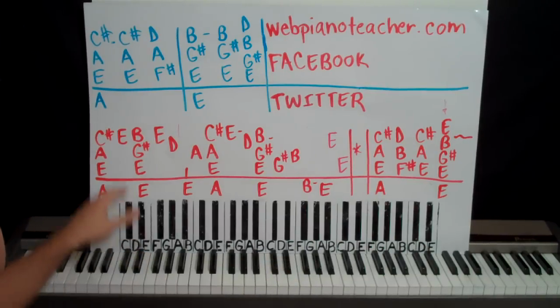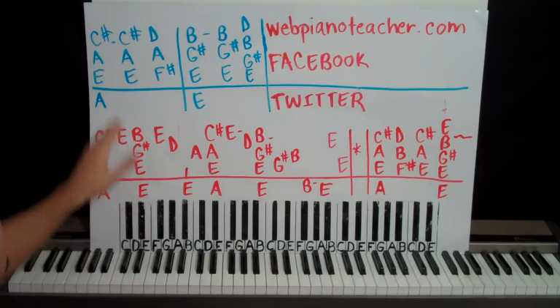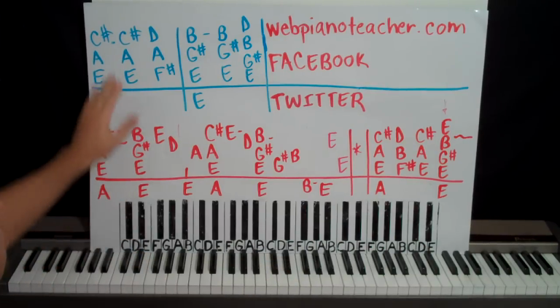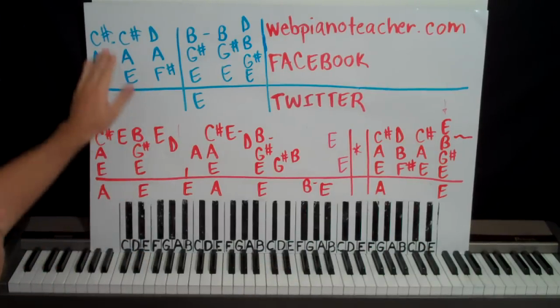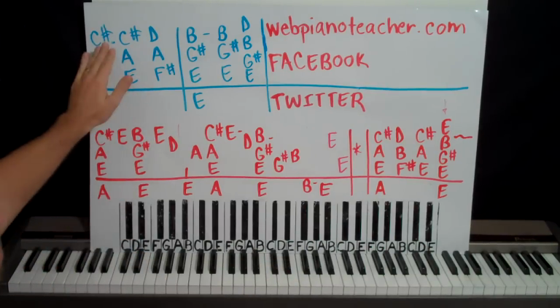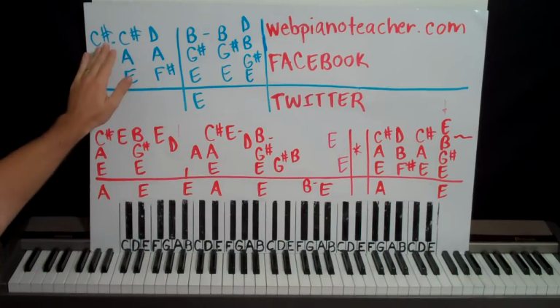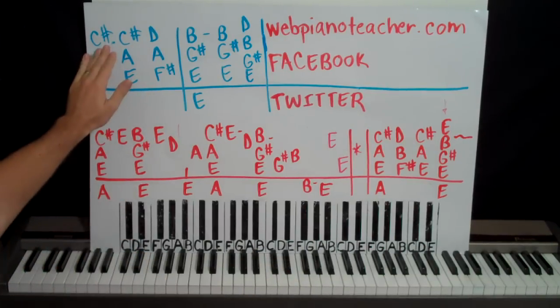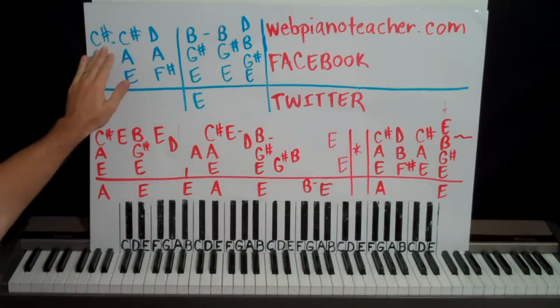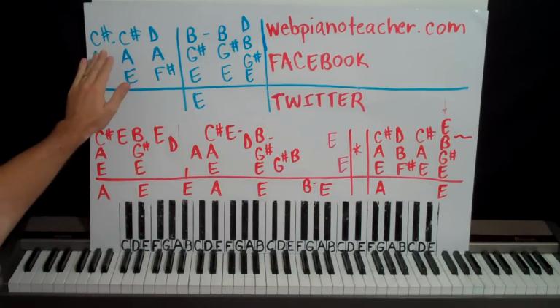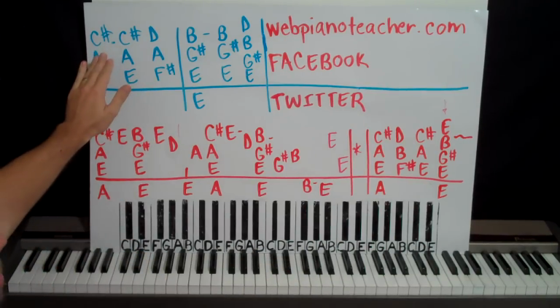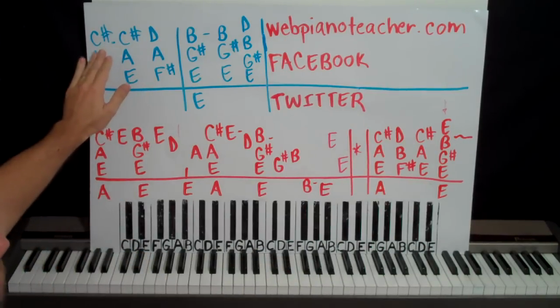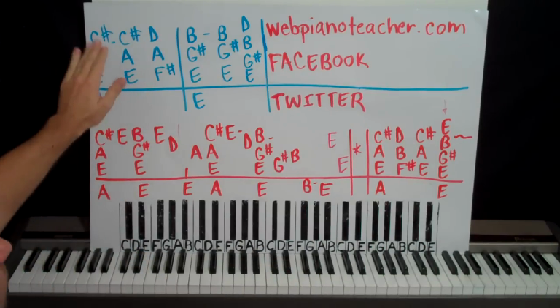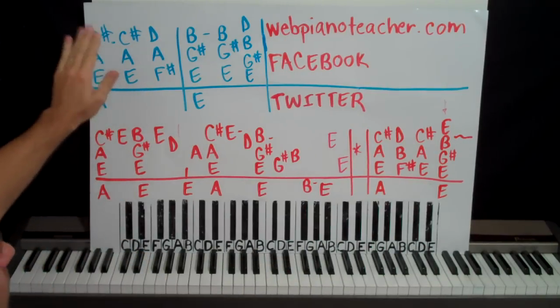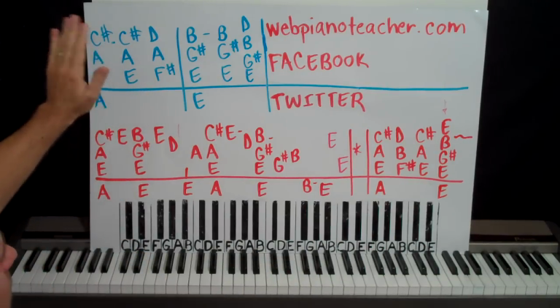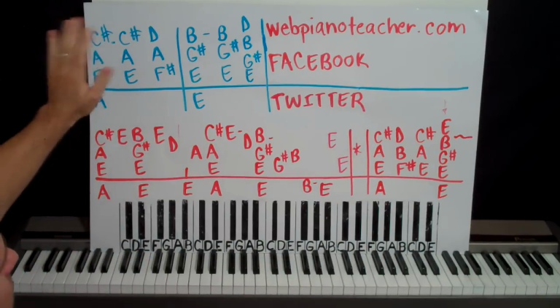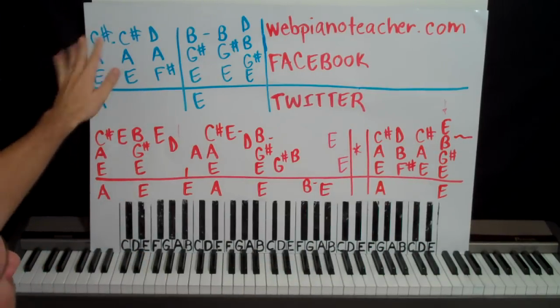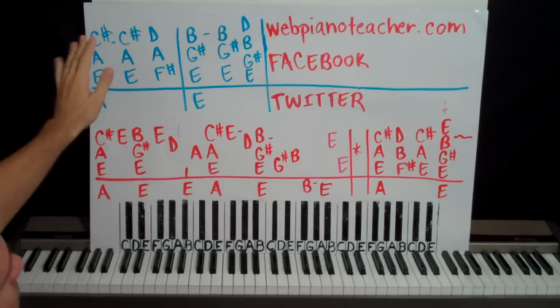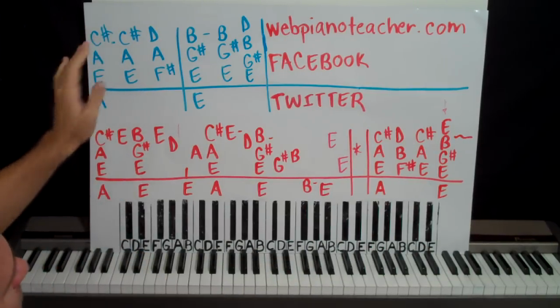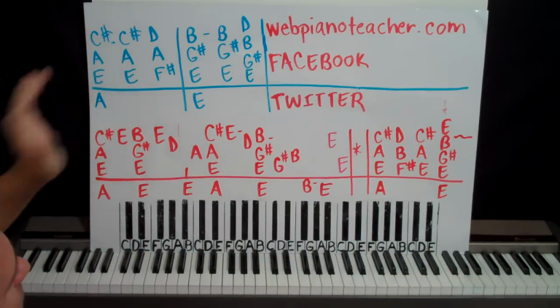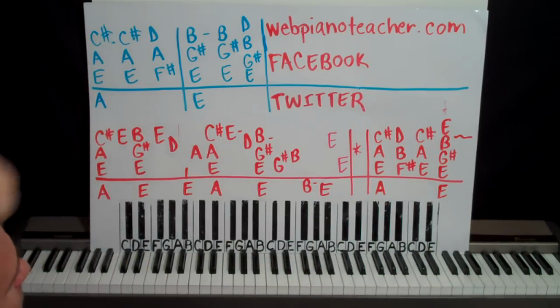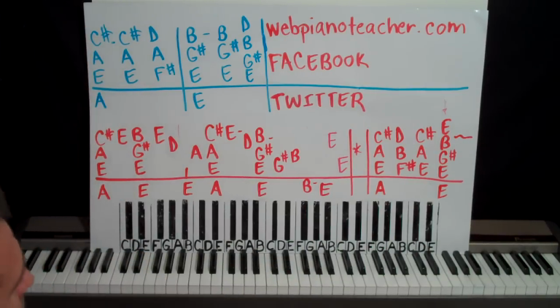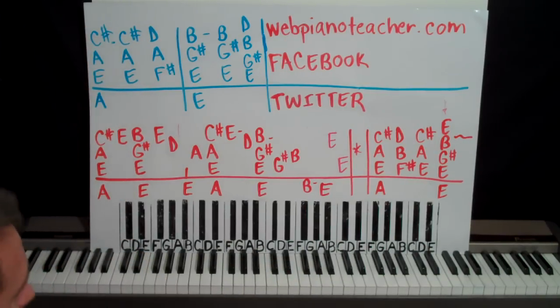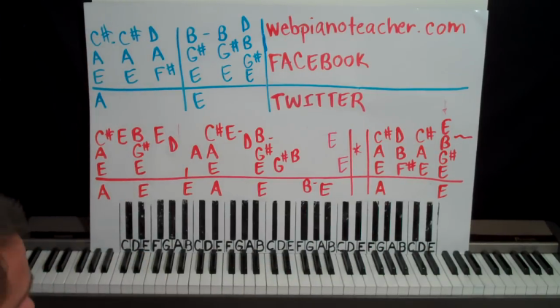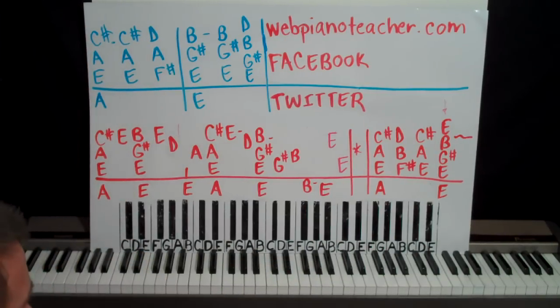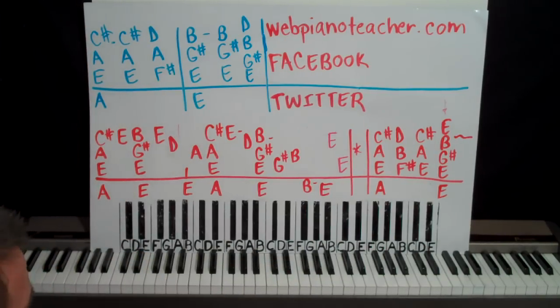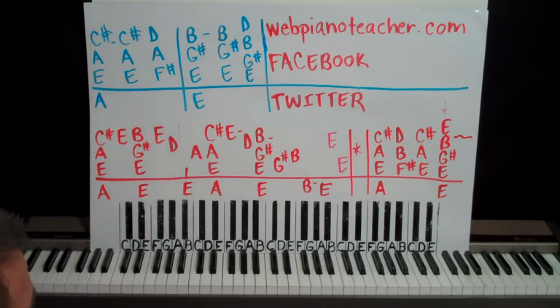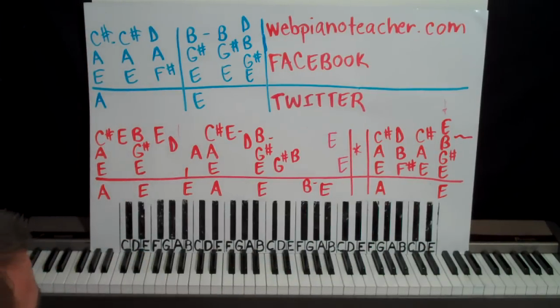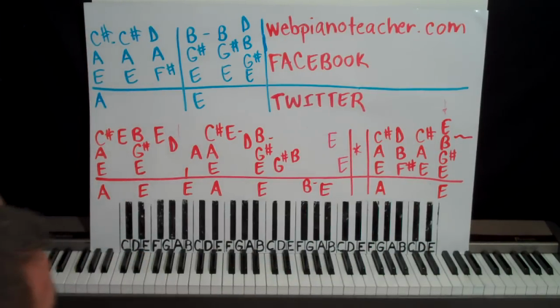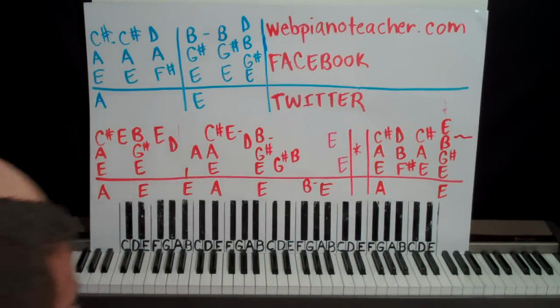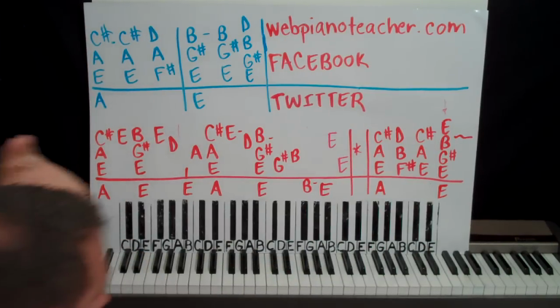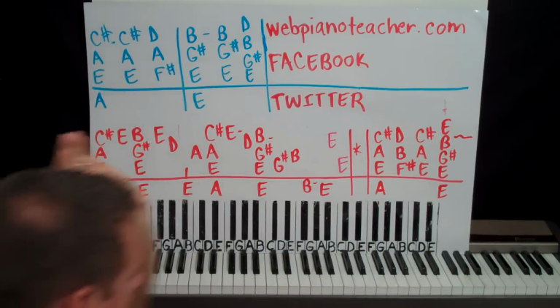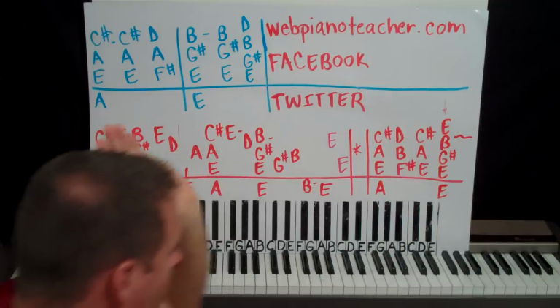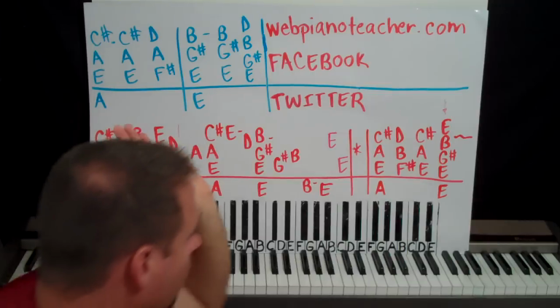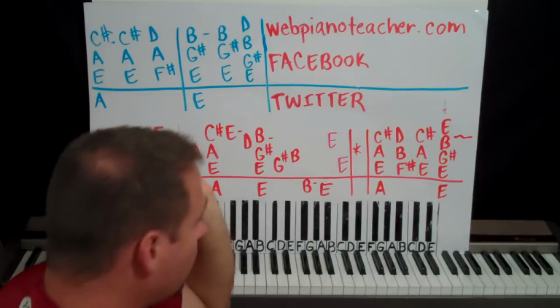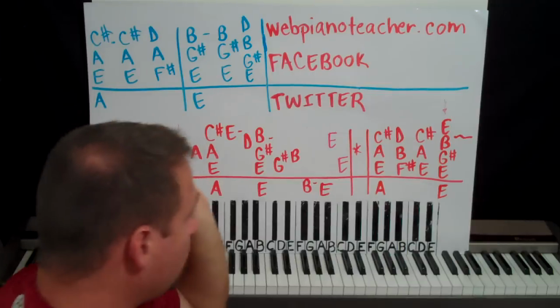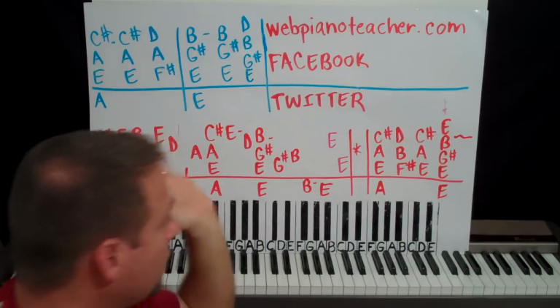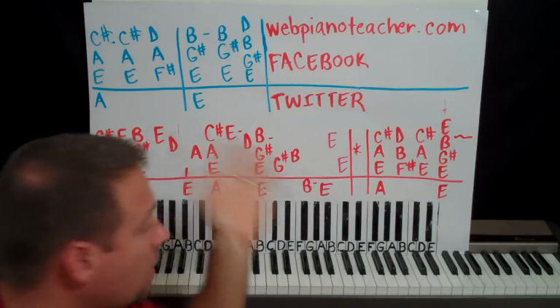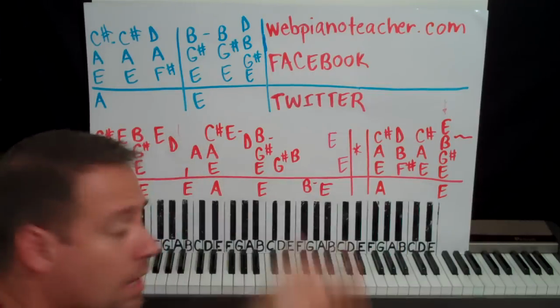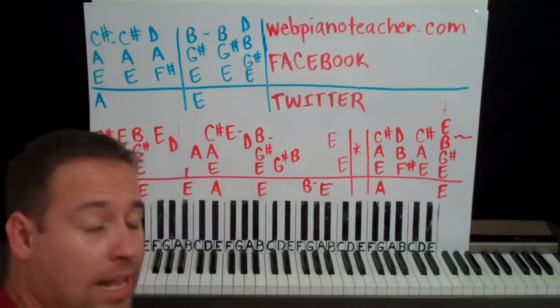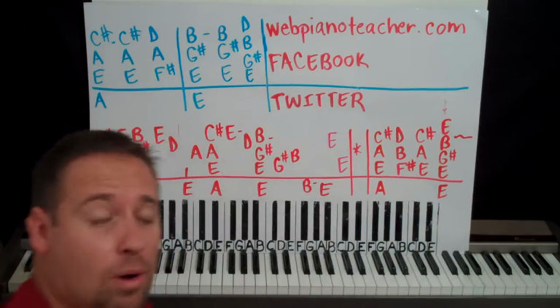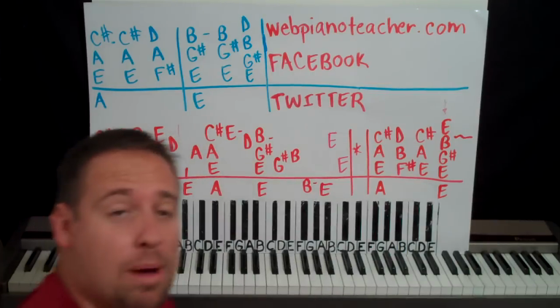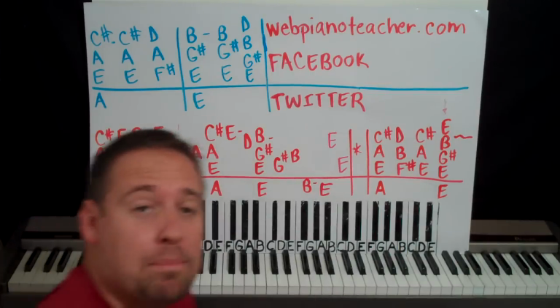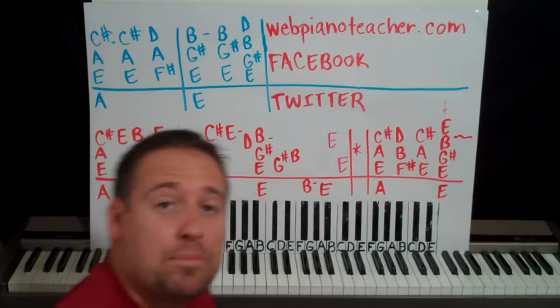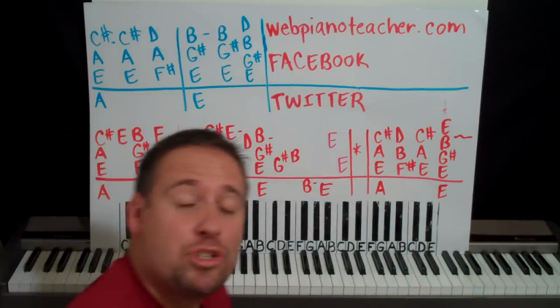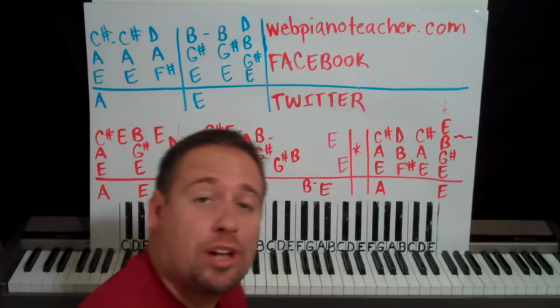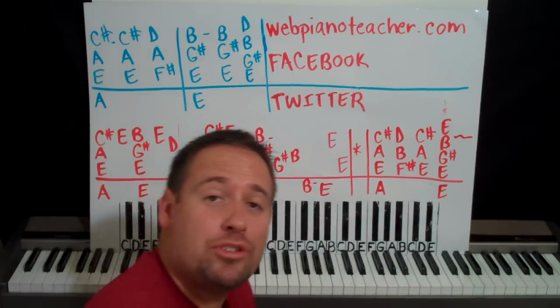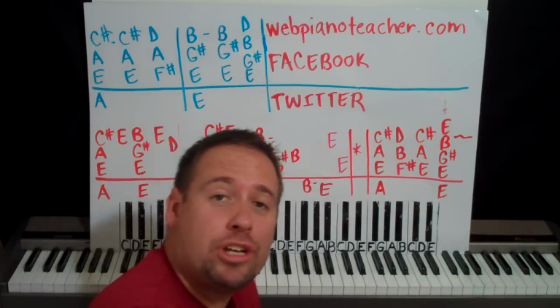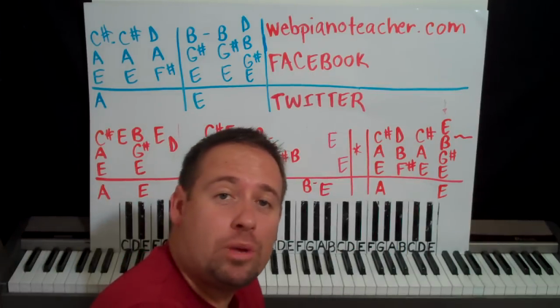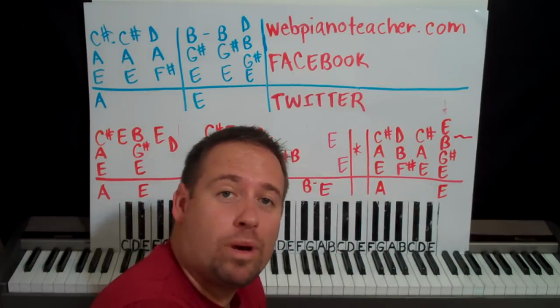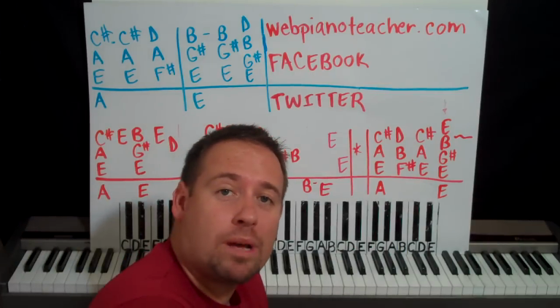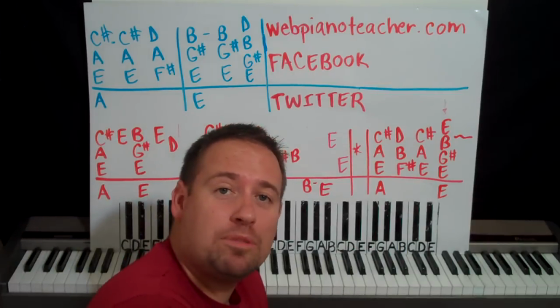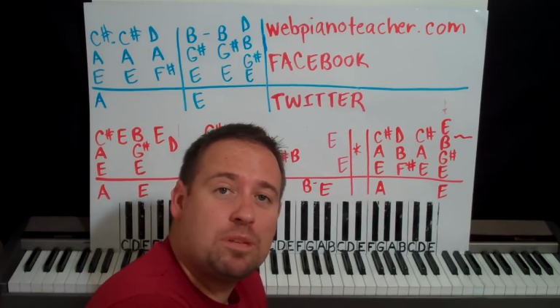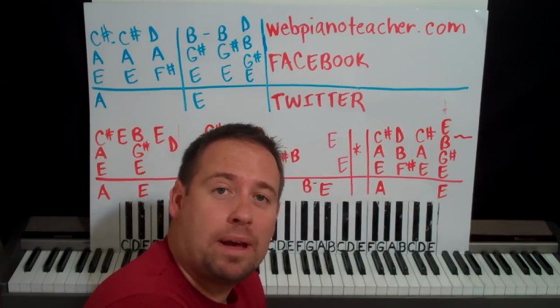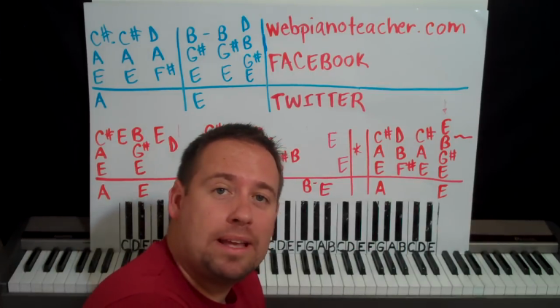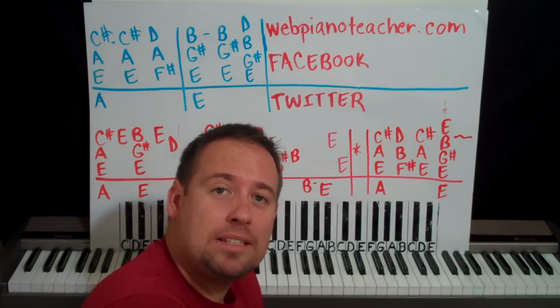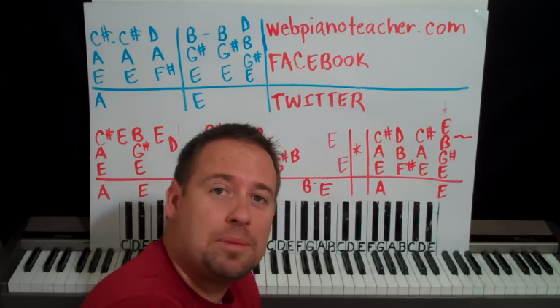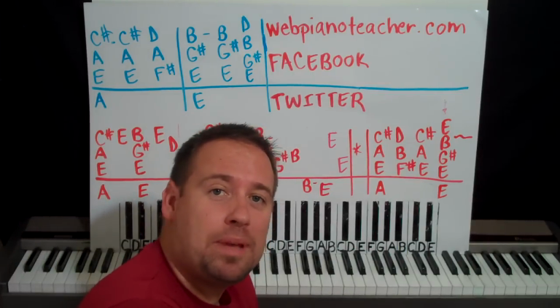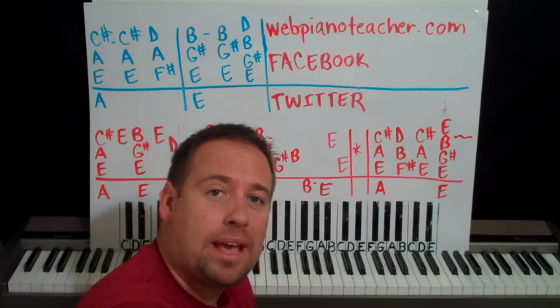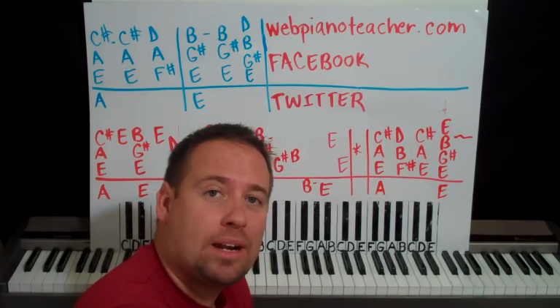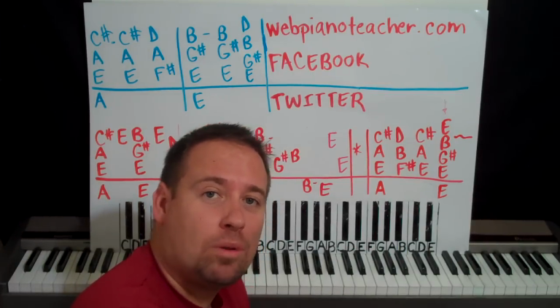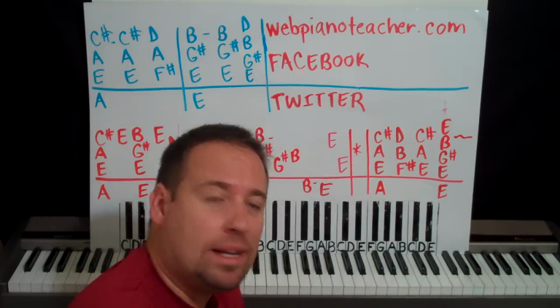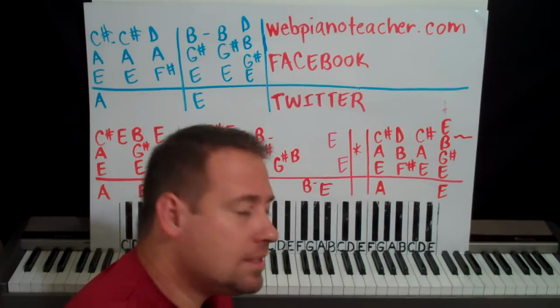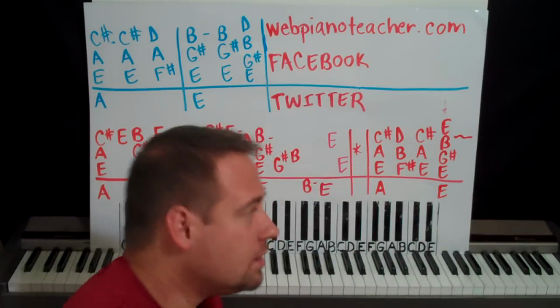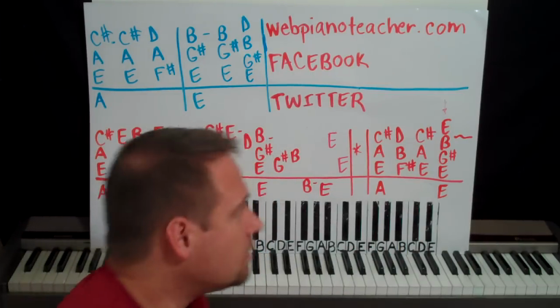And then up here we start the verse. Hello, I'm Sean Cheek. Welcome to my Easy Piano Lessons.